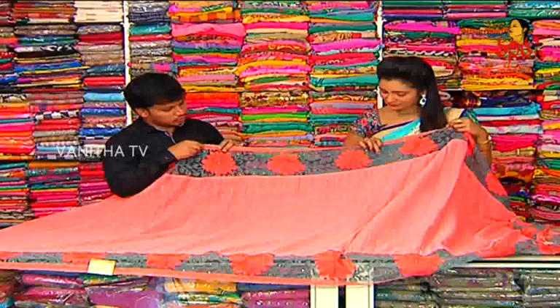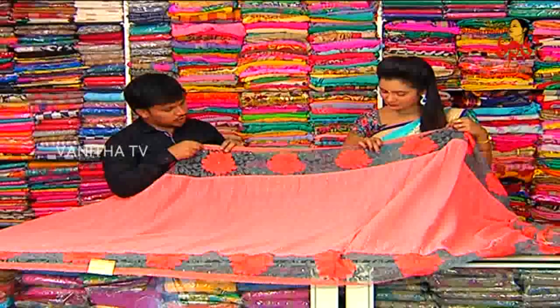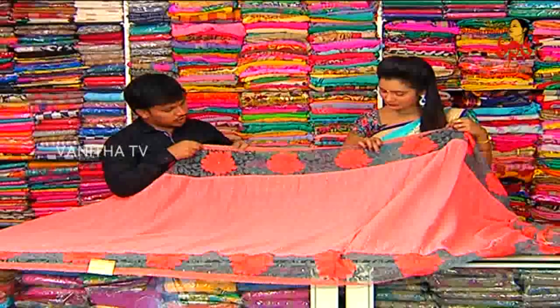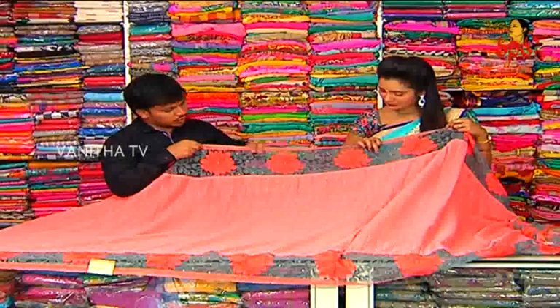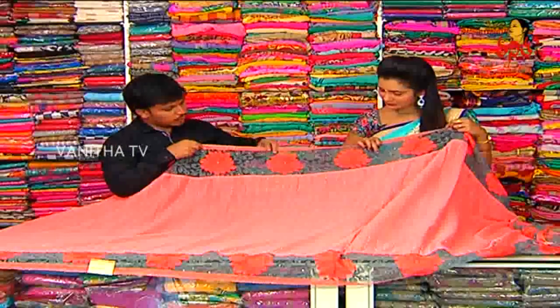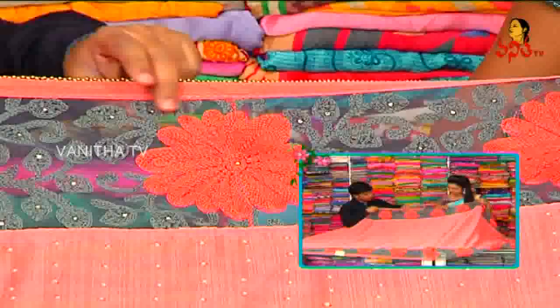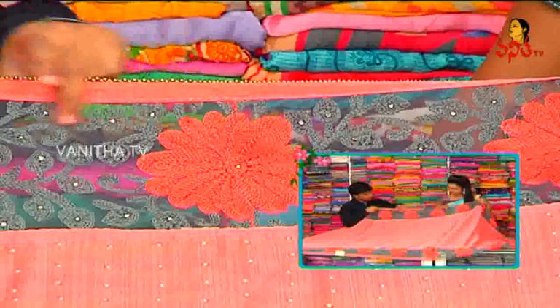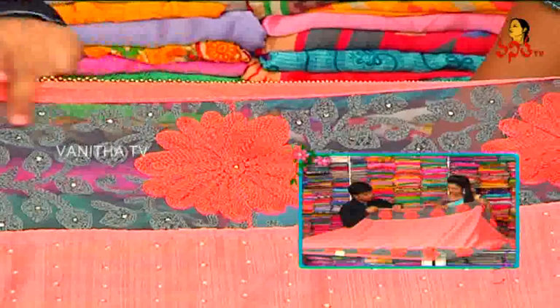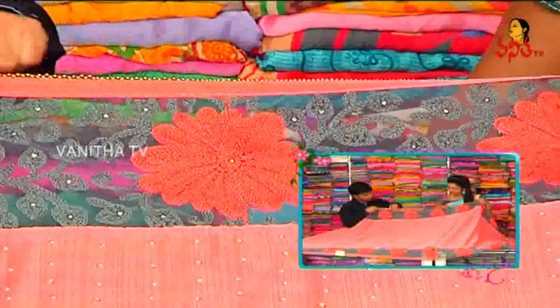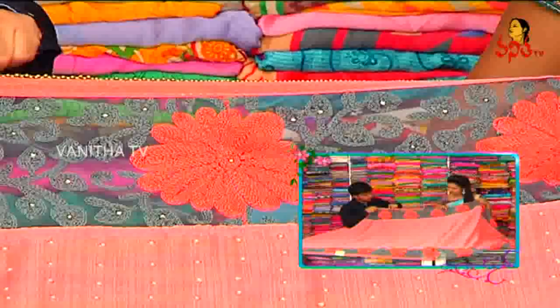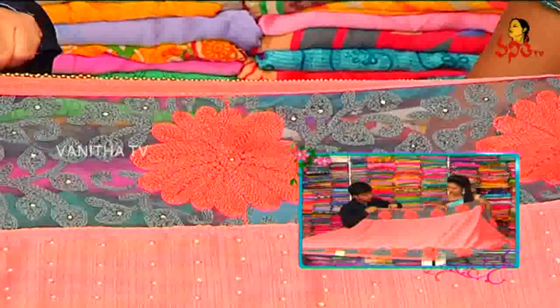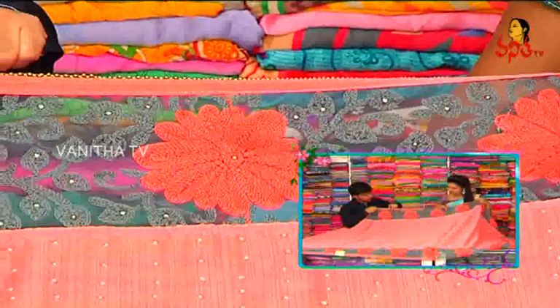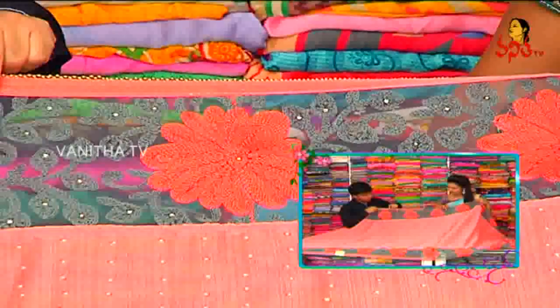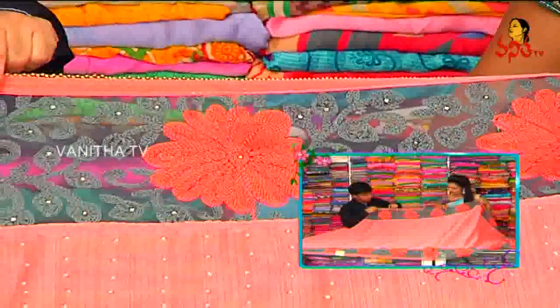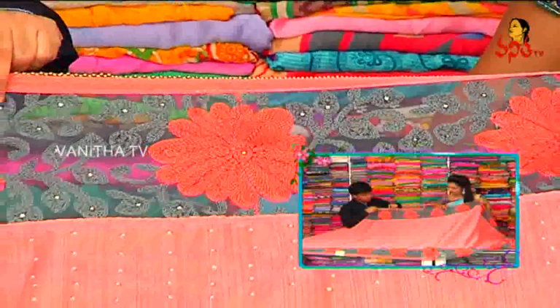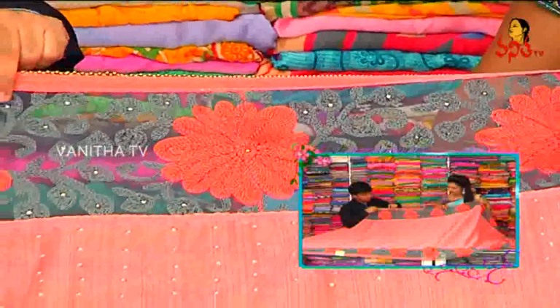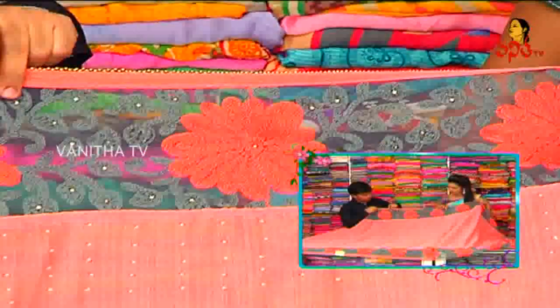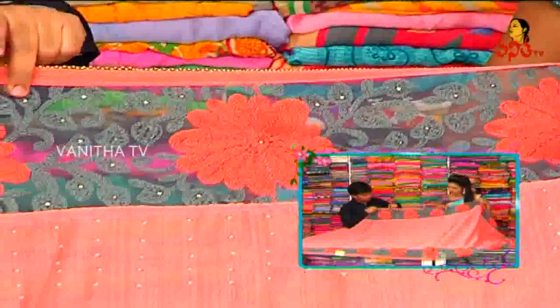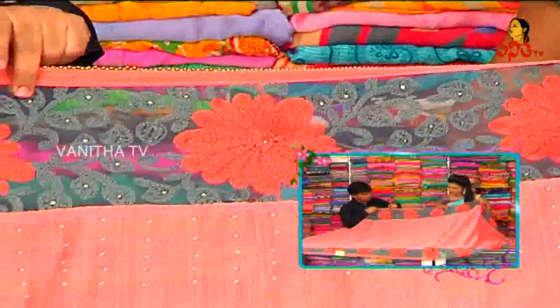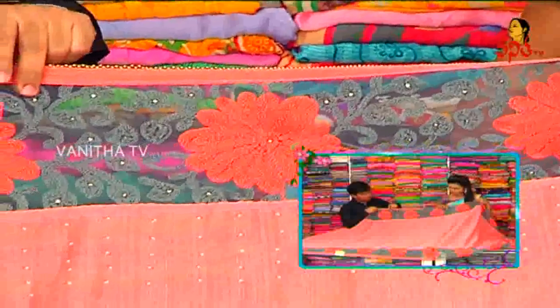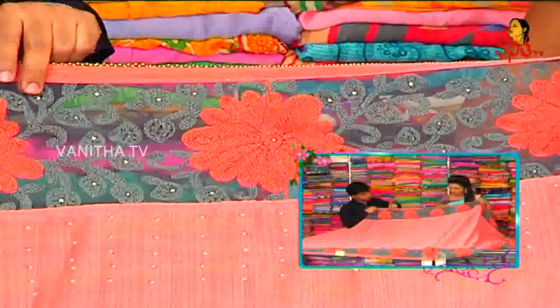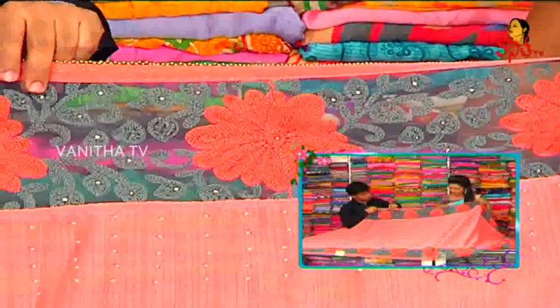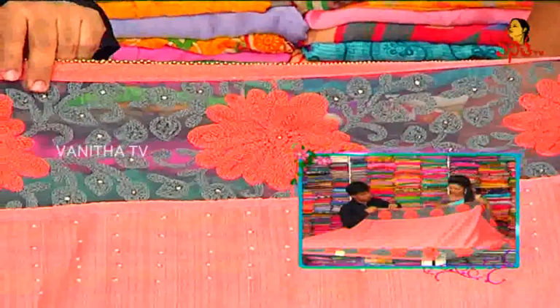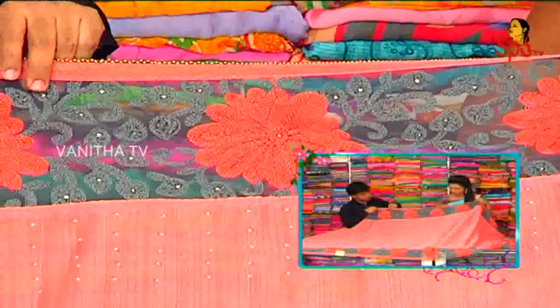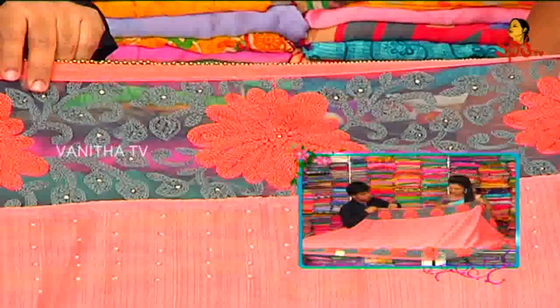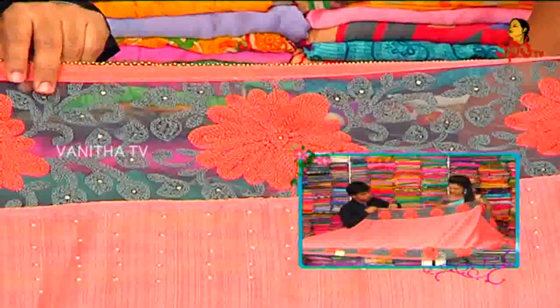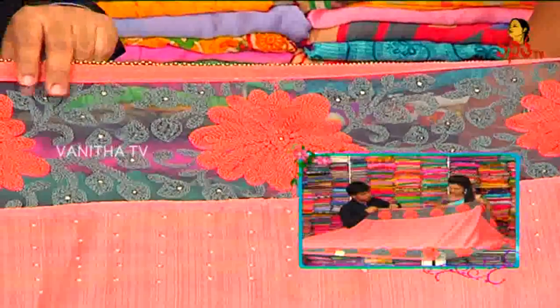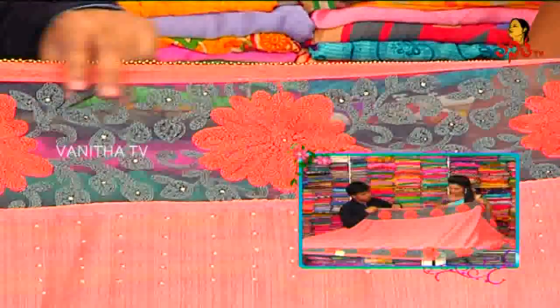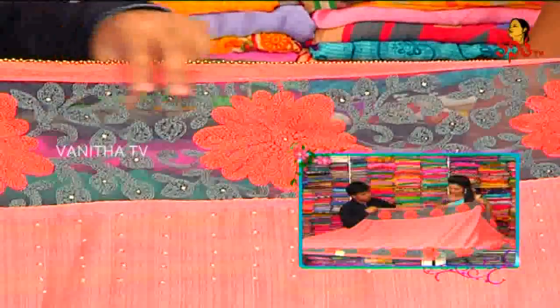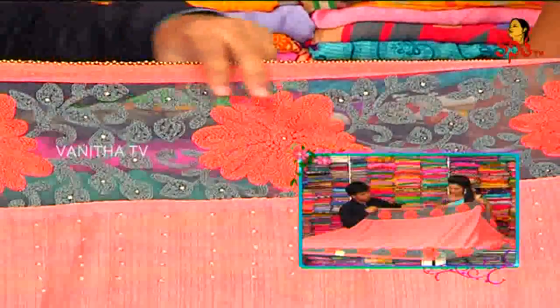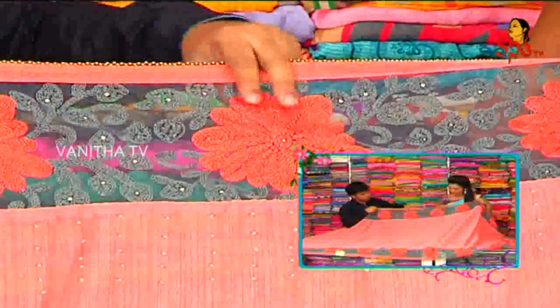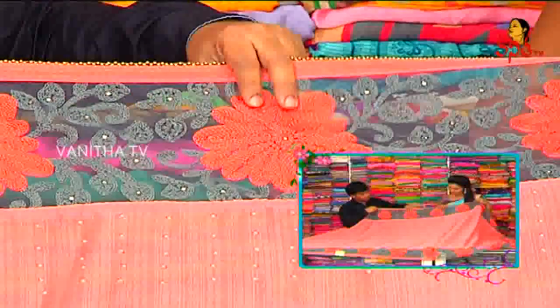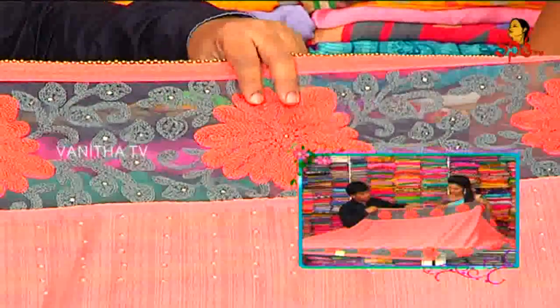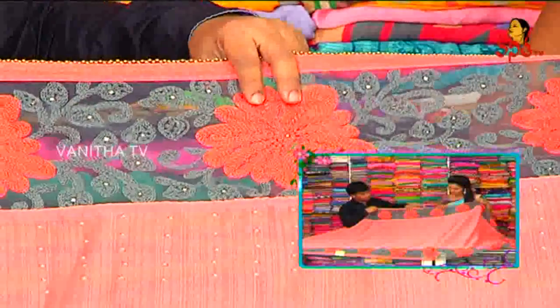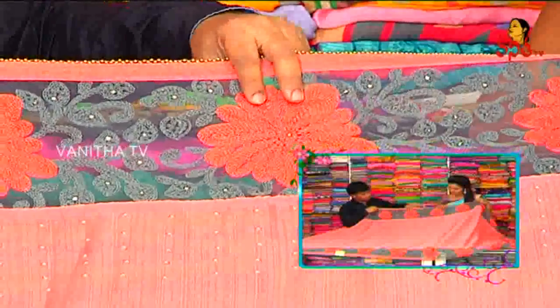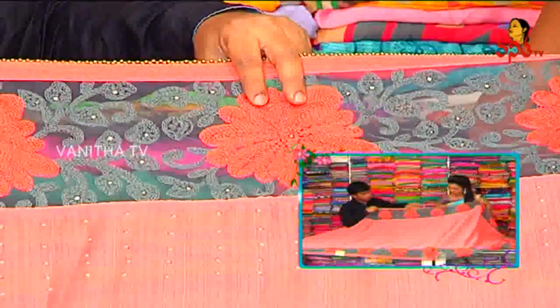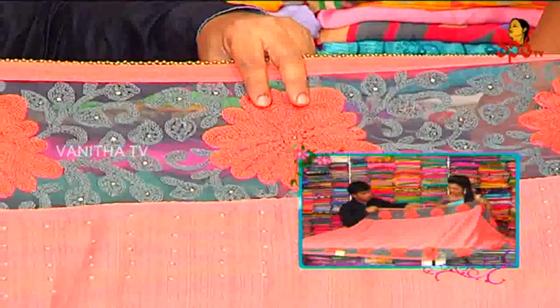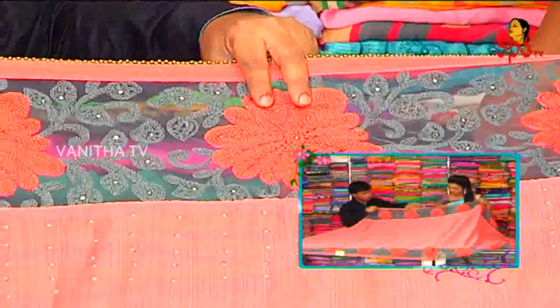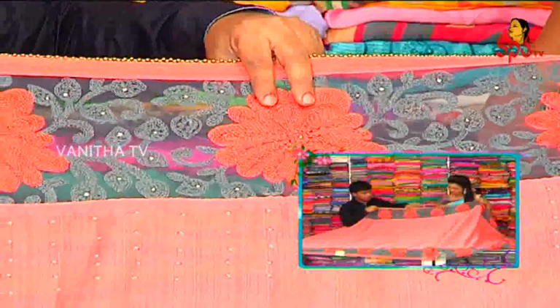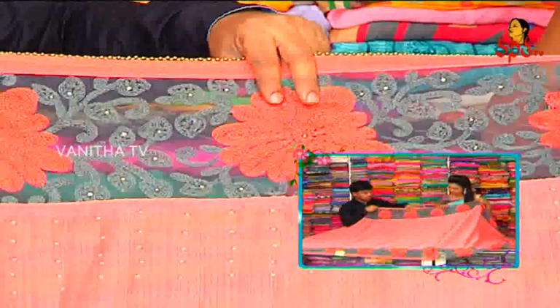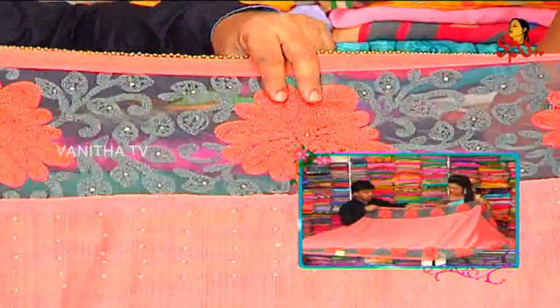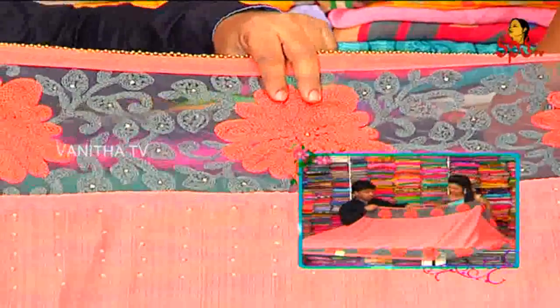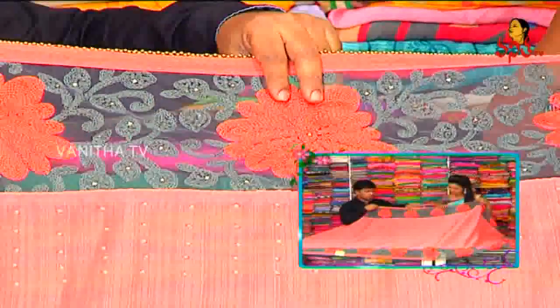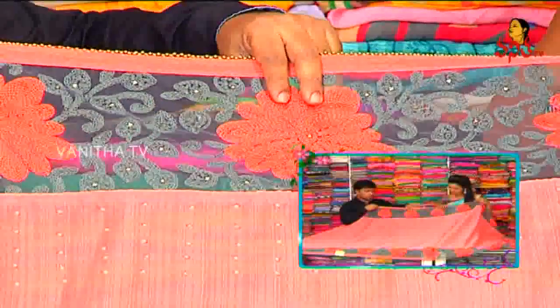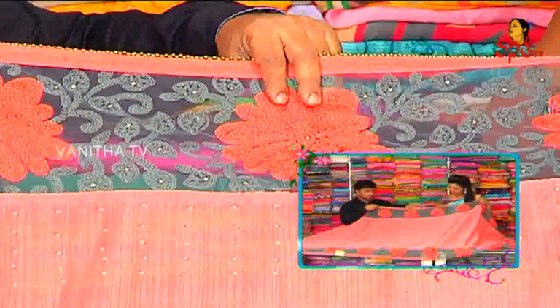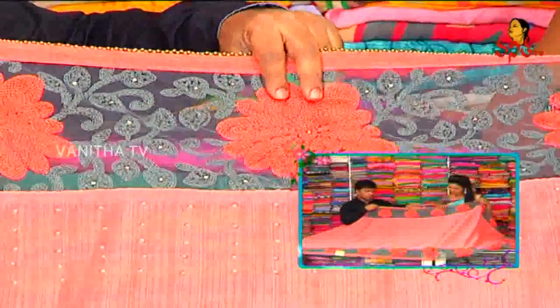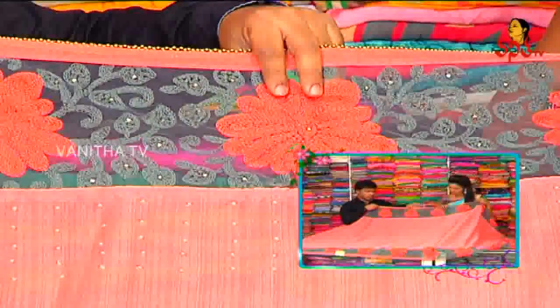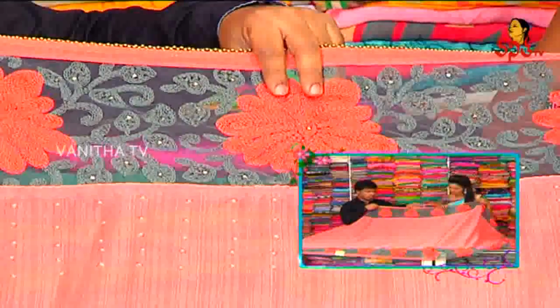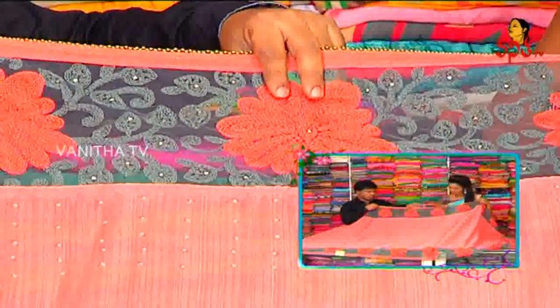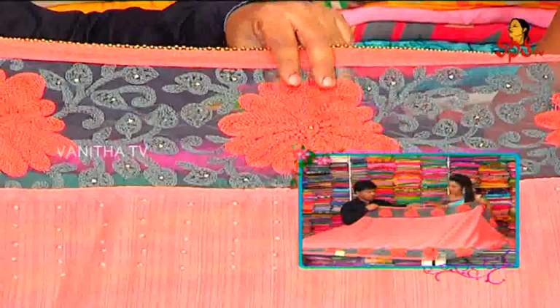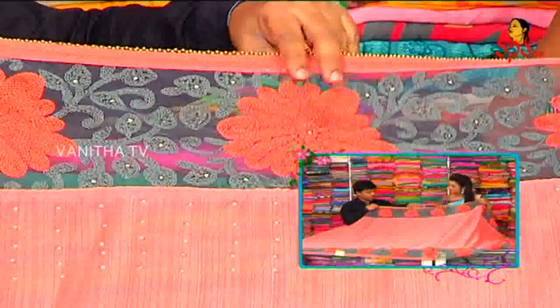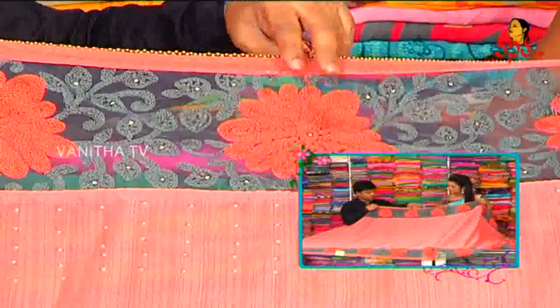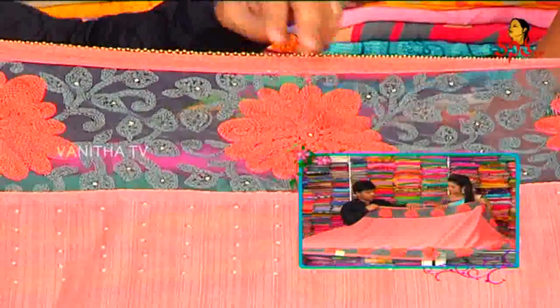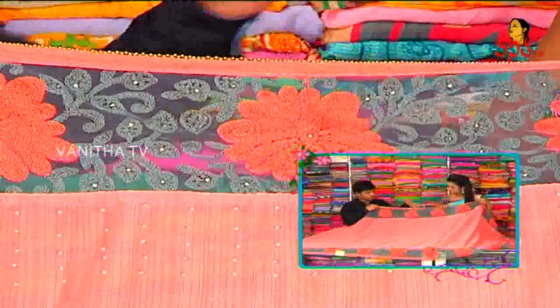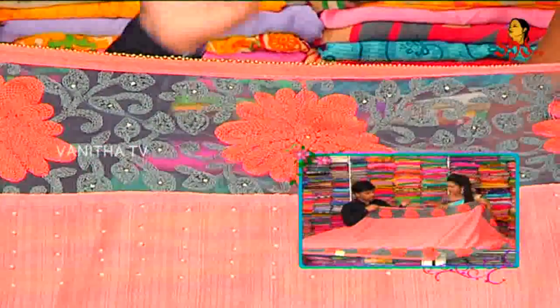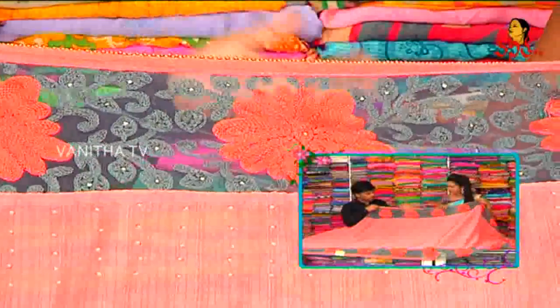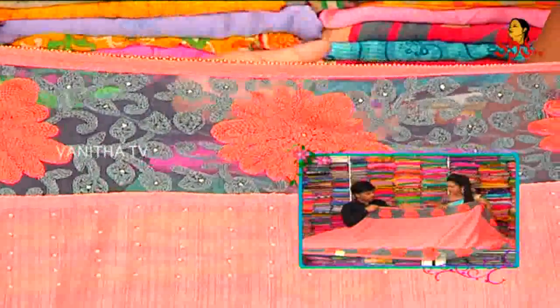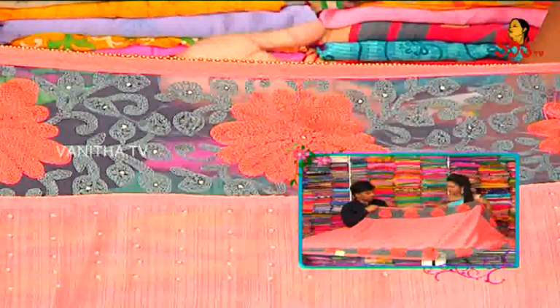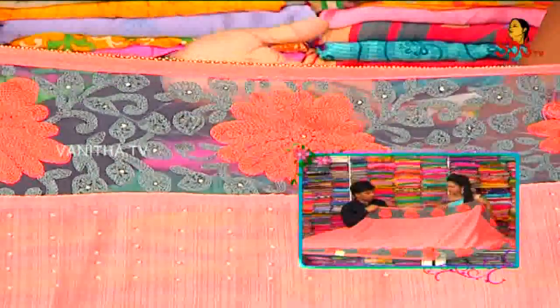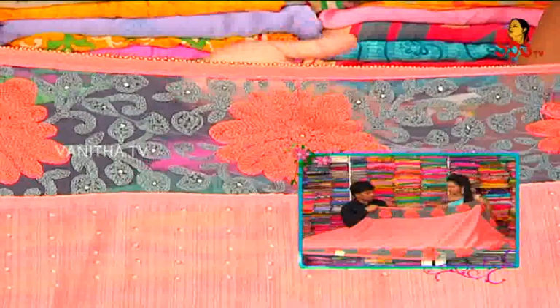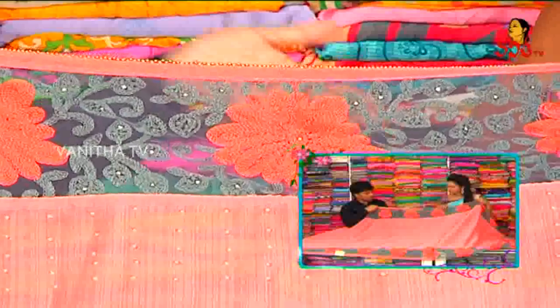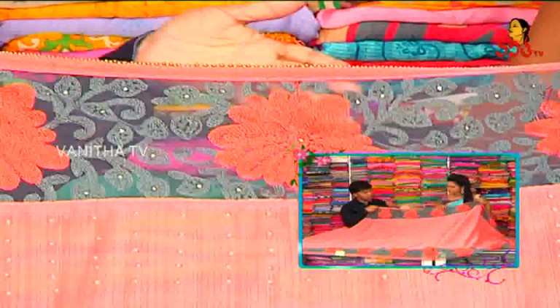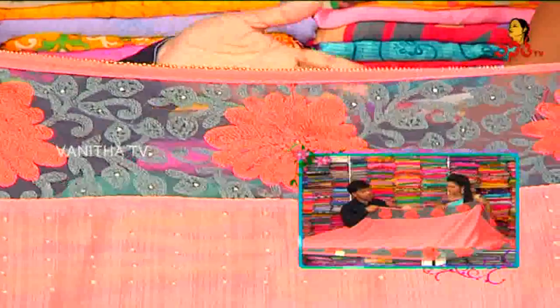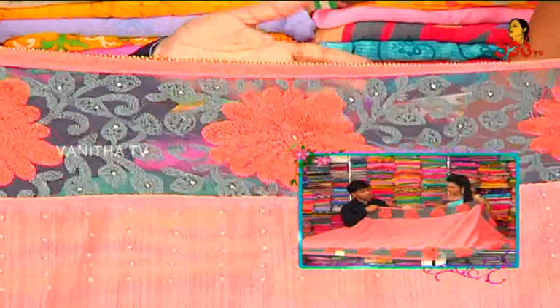Creeper pattern, we have the same thread work. But flower branch, we have a dark orange shade.